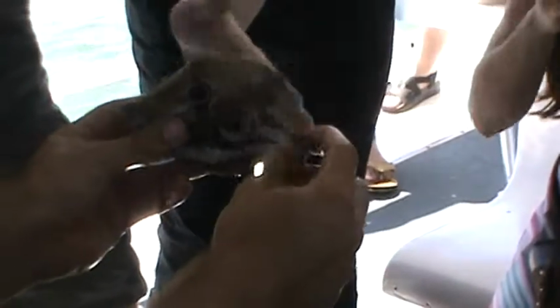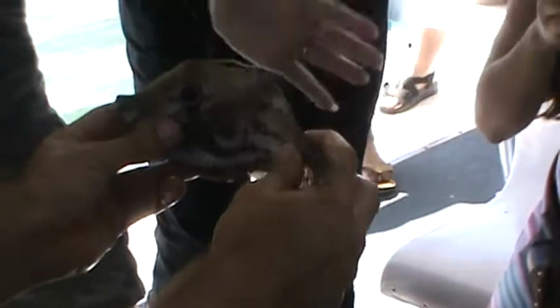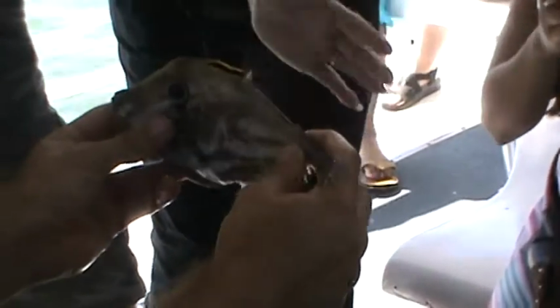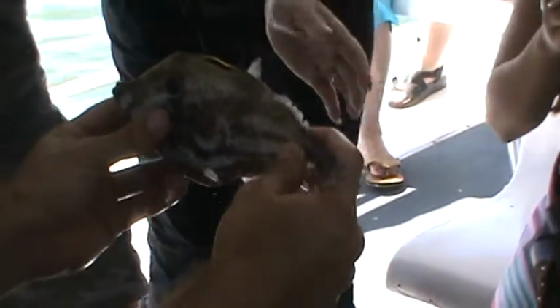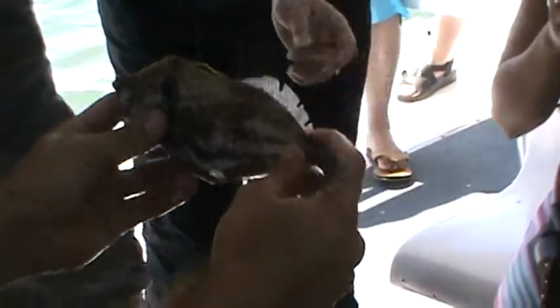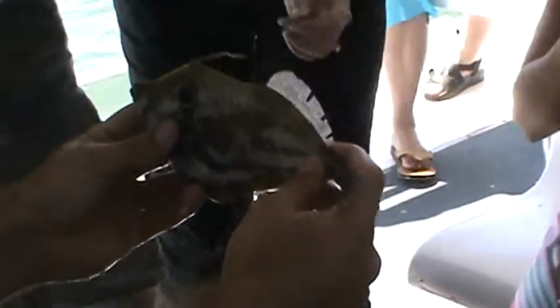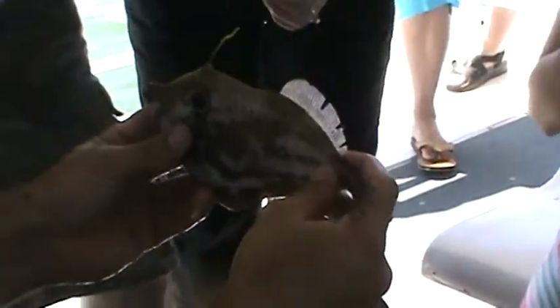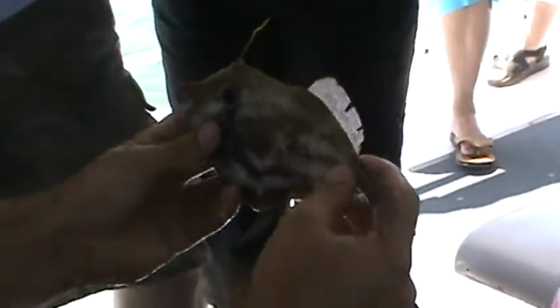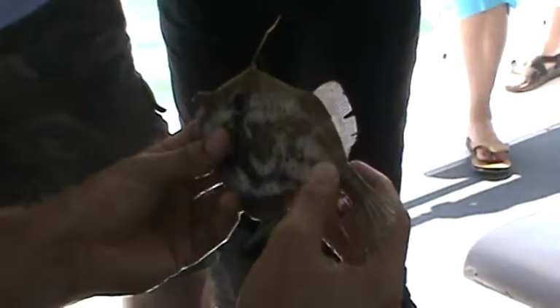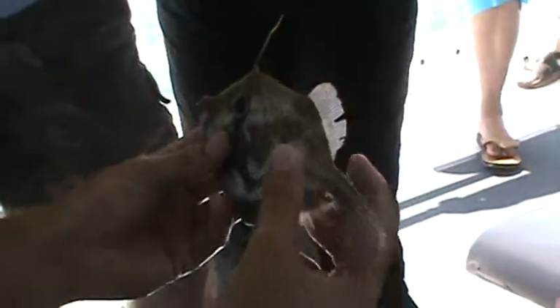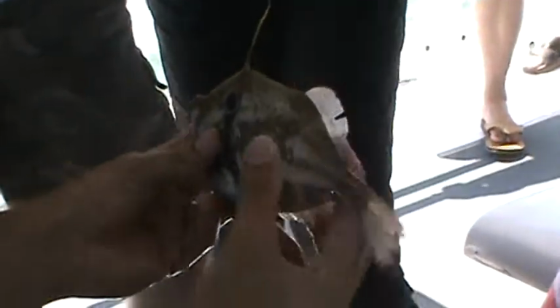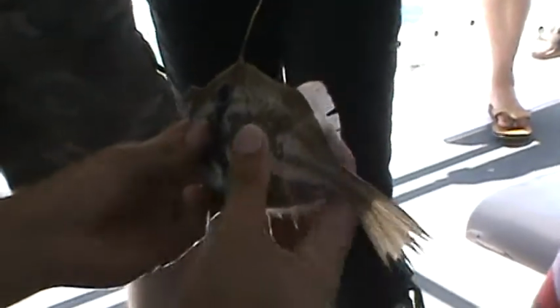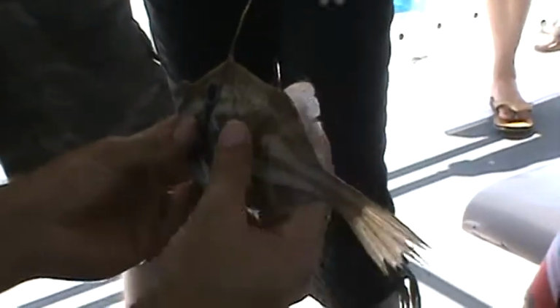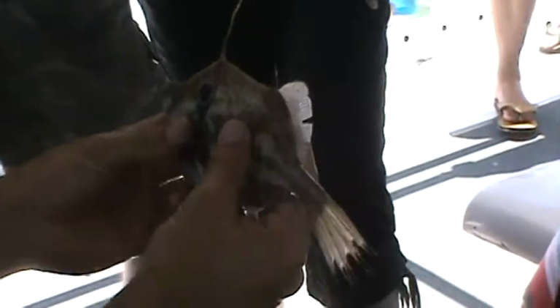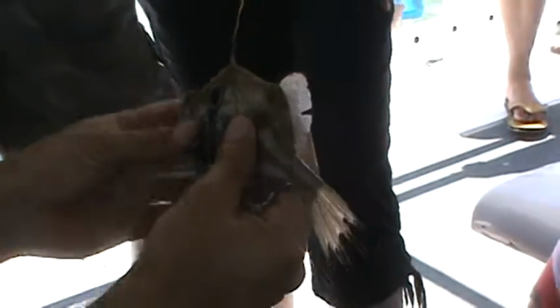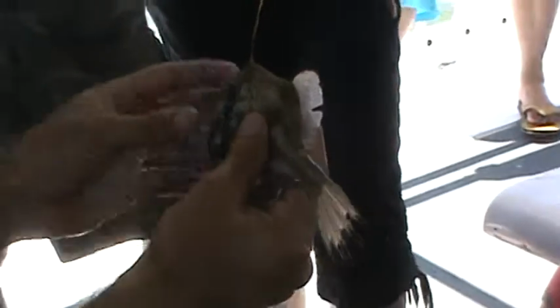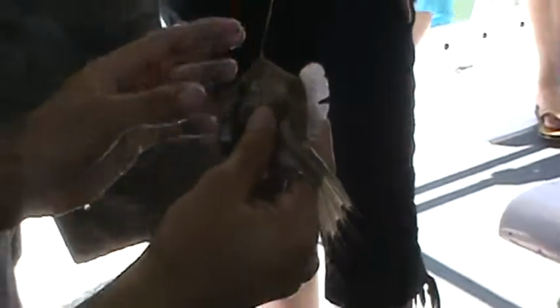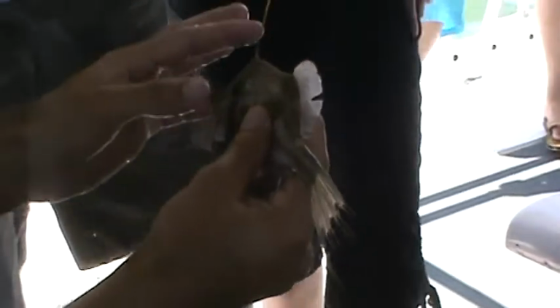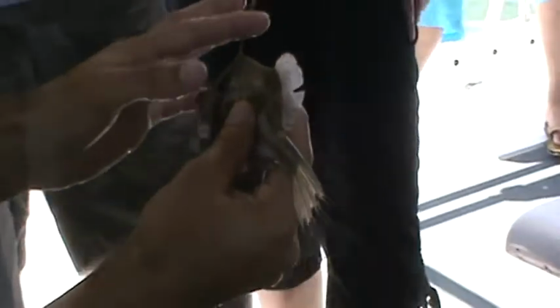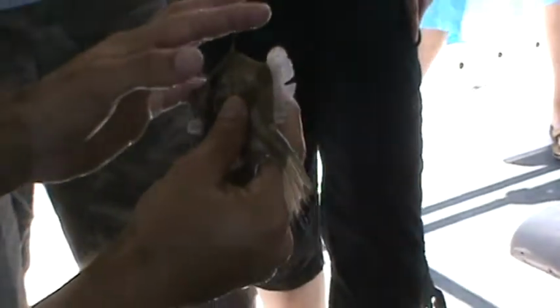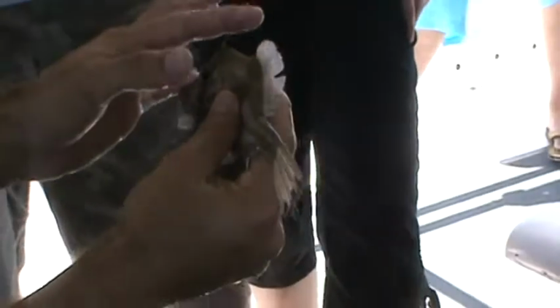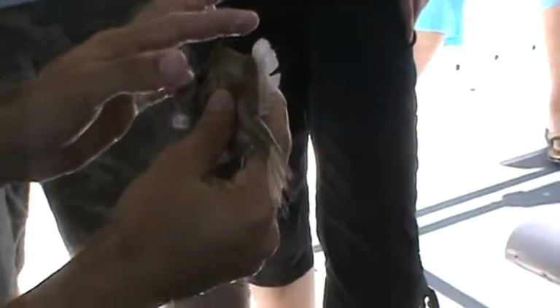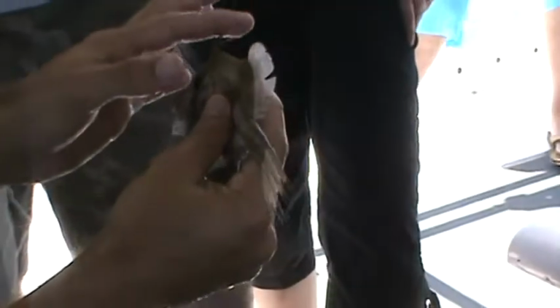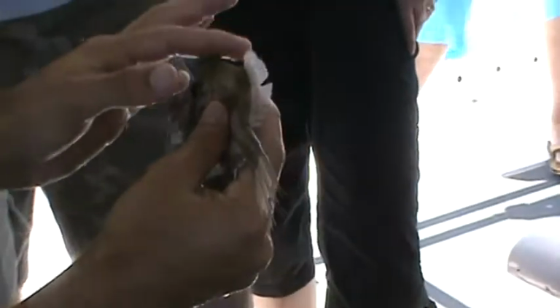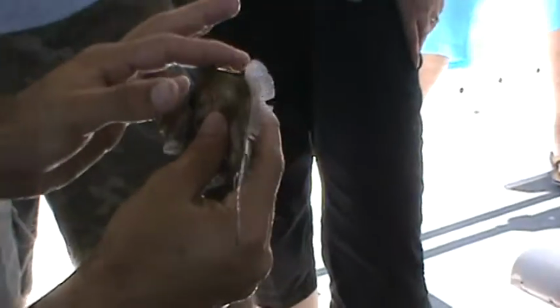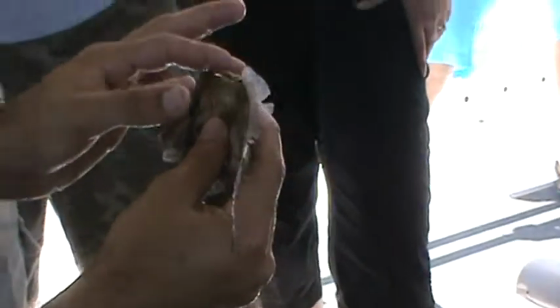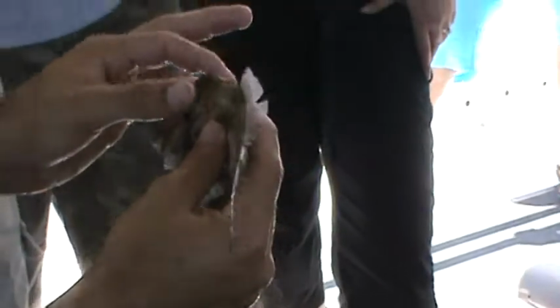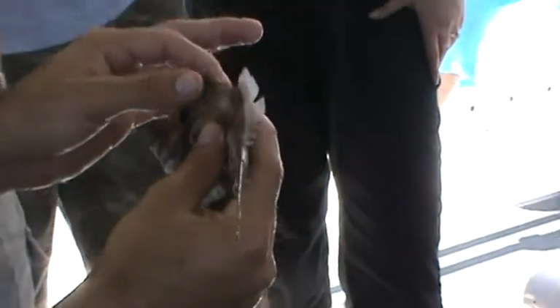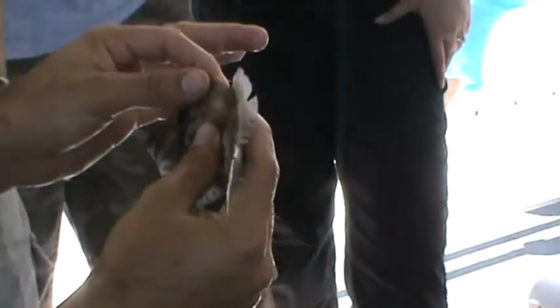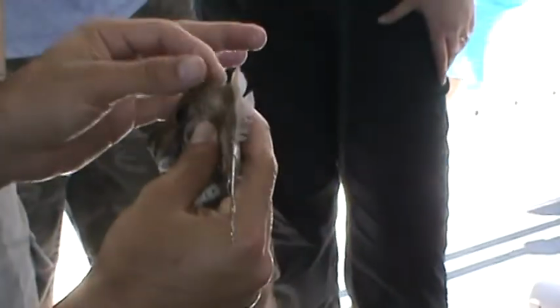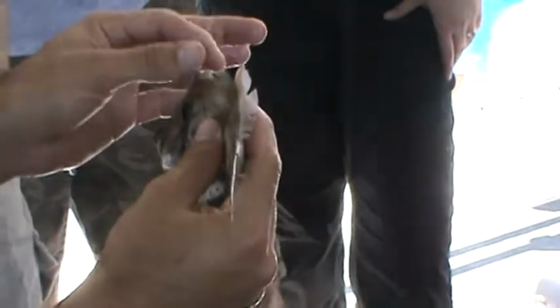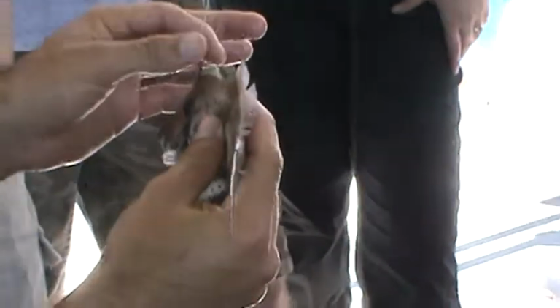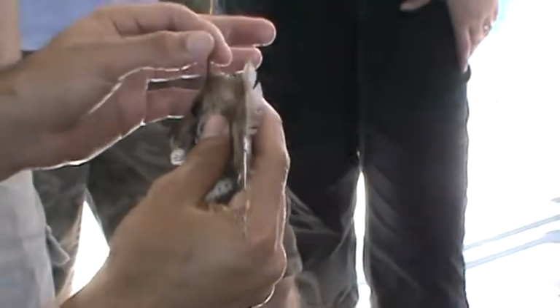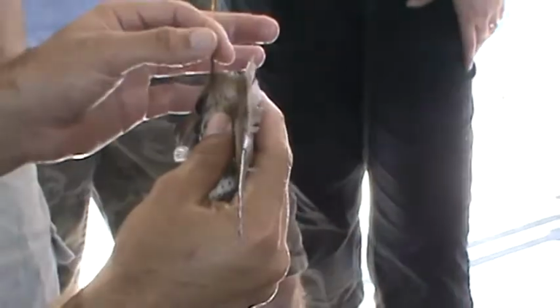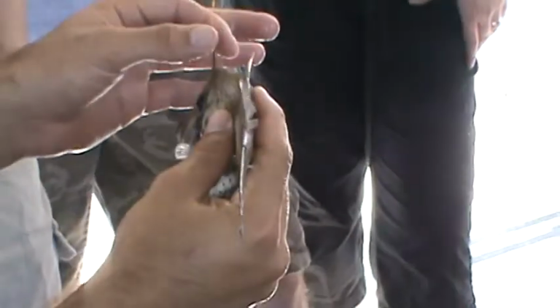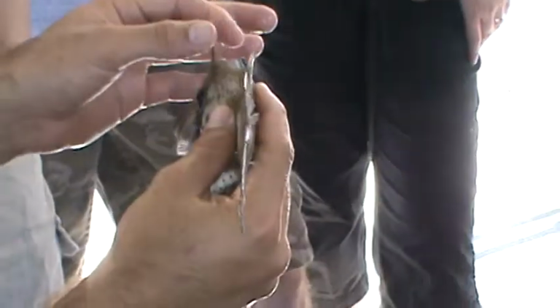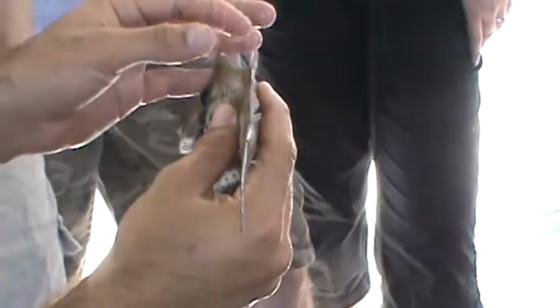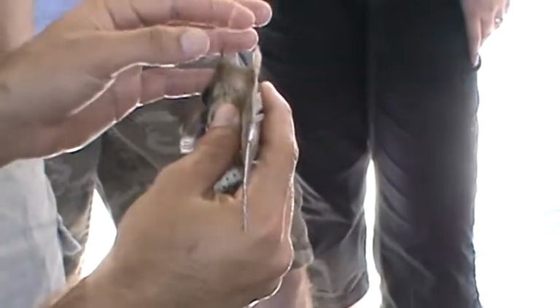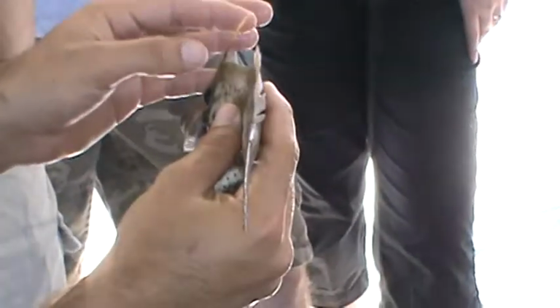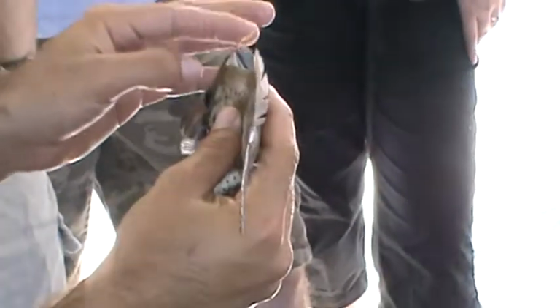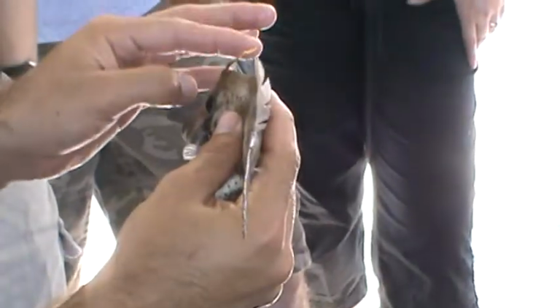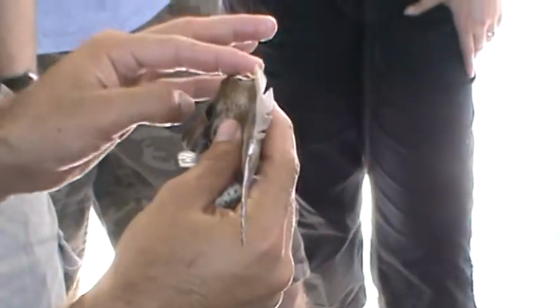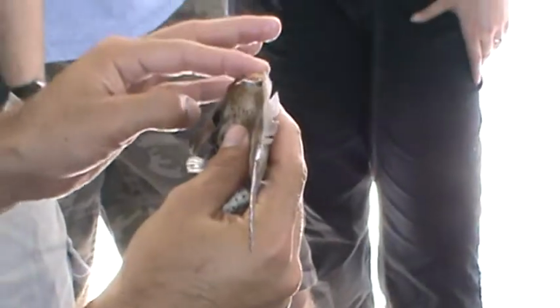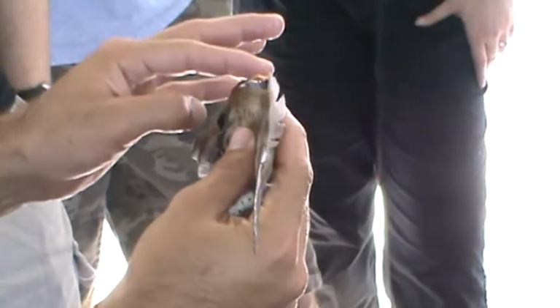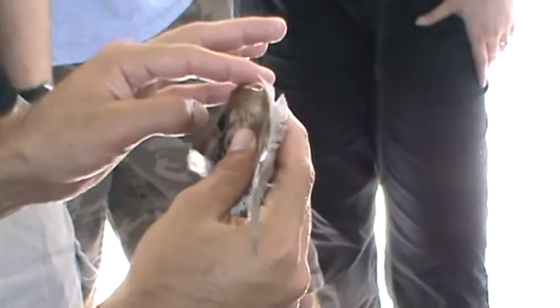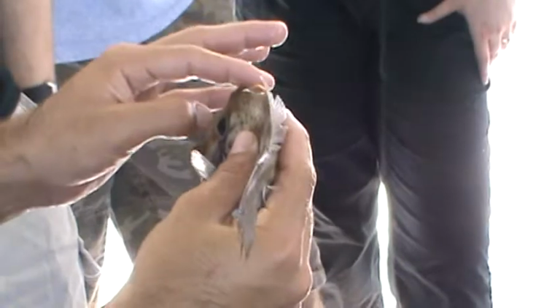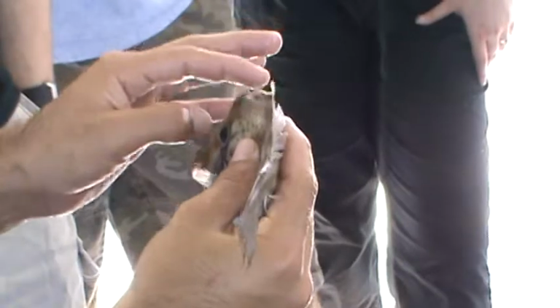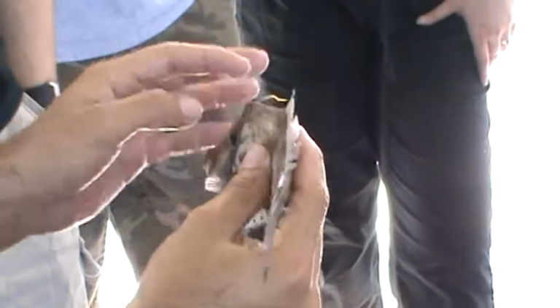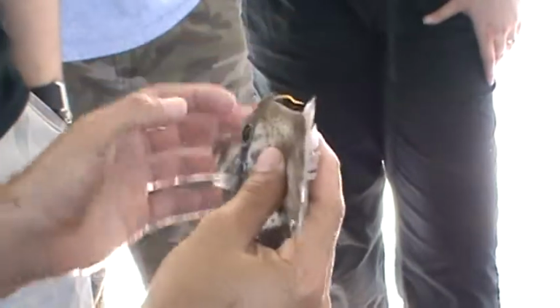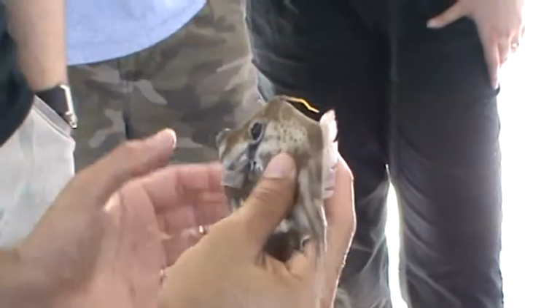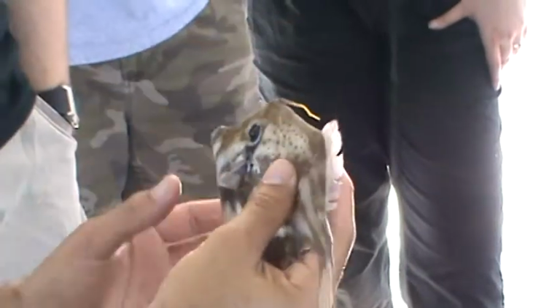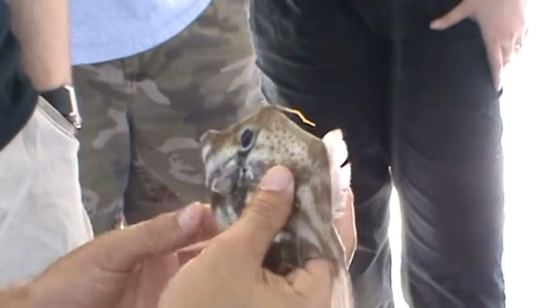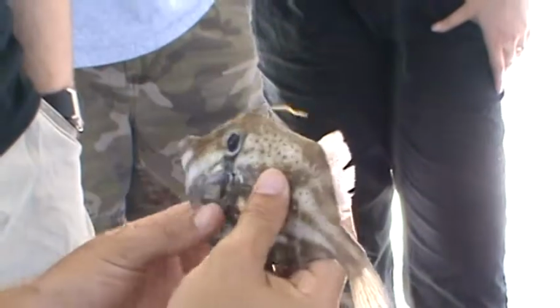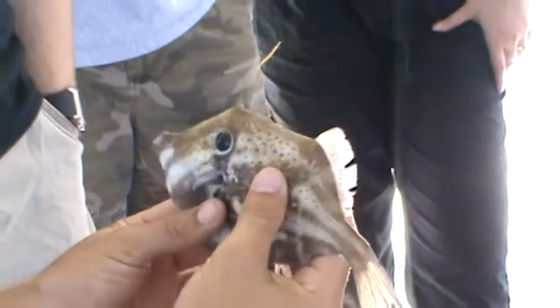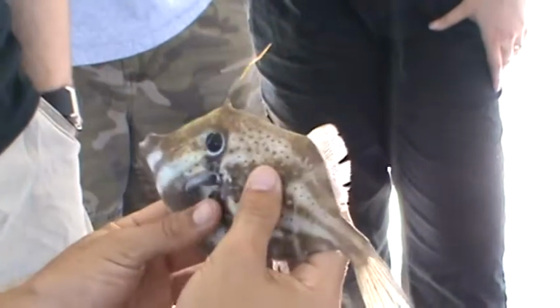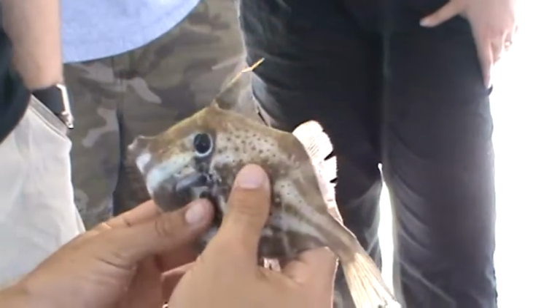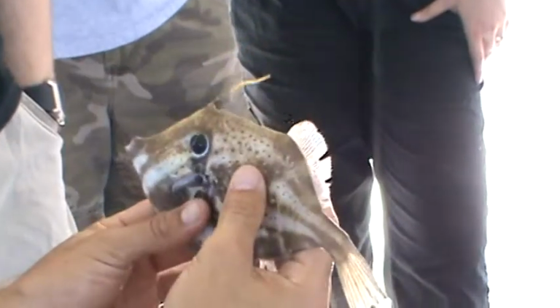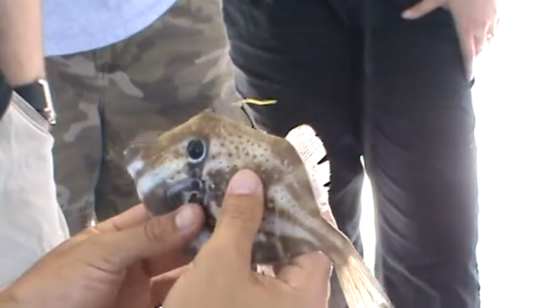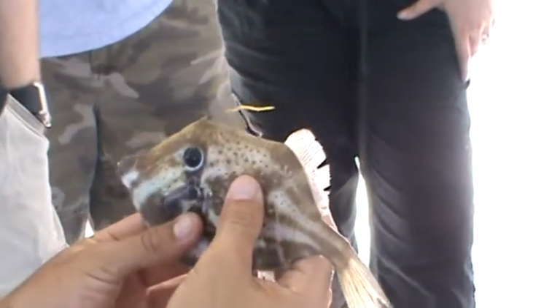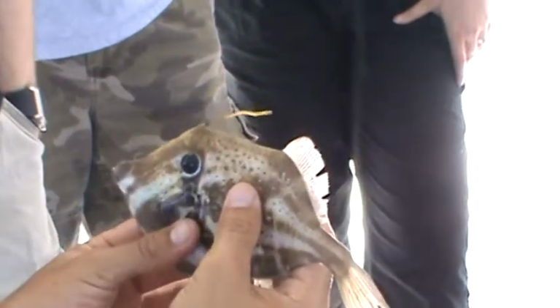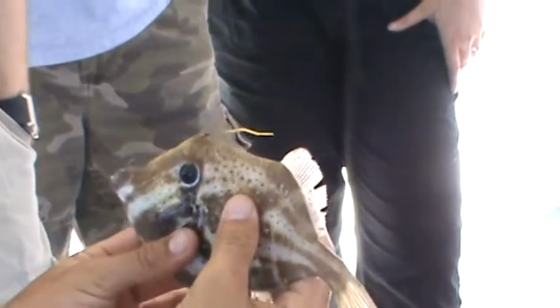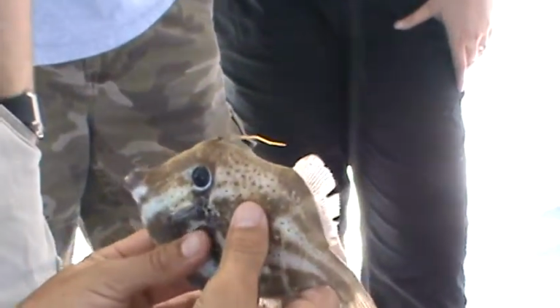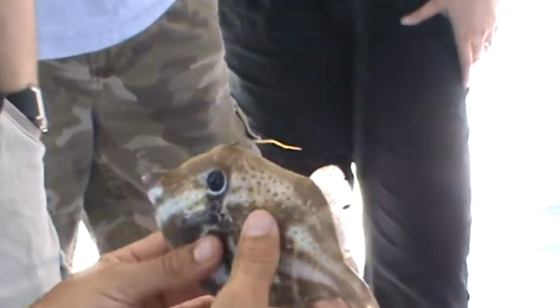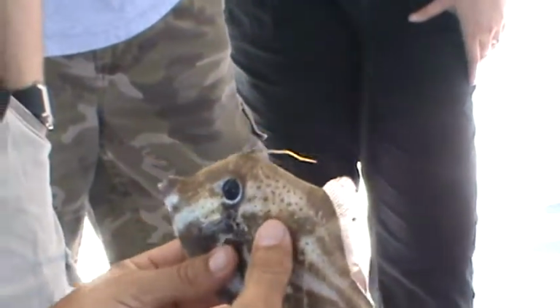It also has that barb, and it's pretty much the same thing as a triggerfish. It uses it as a defense mechanism.